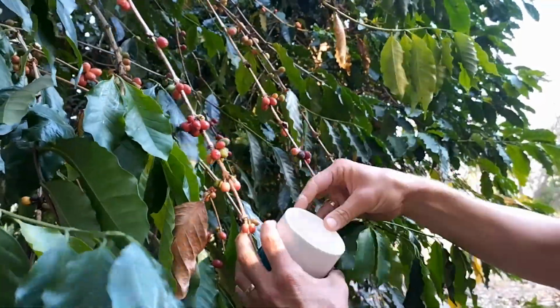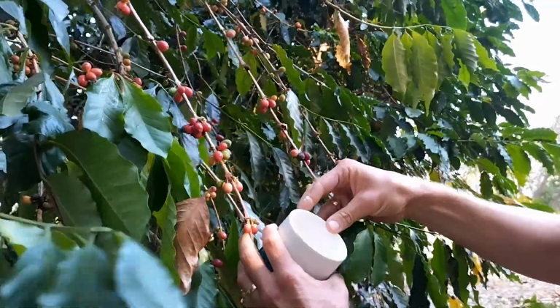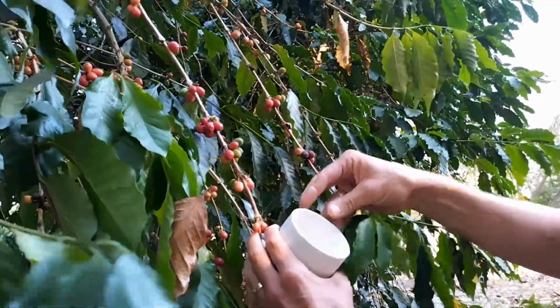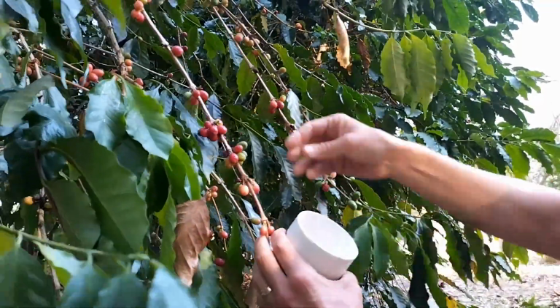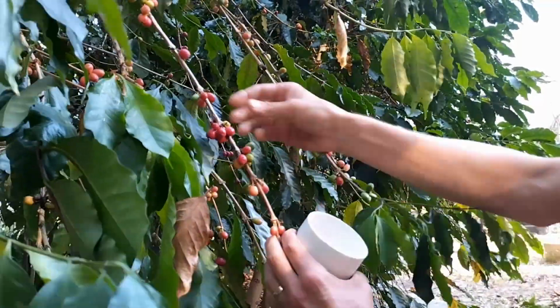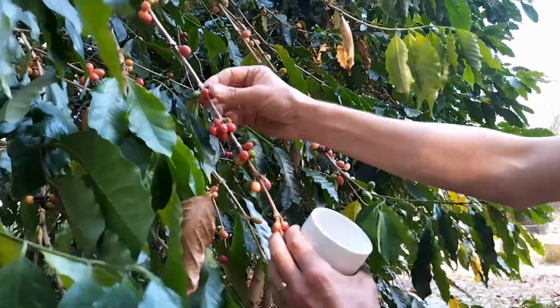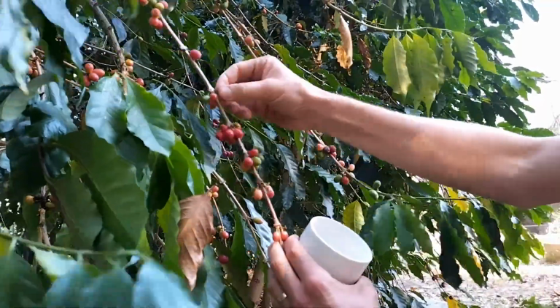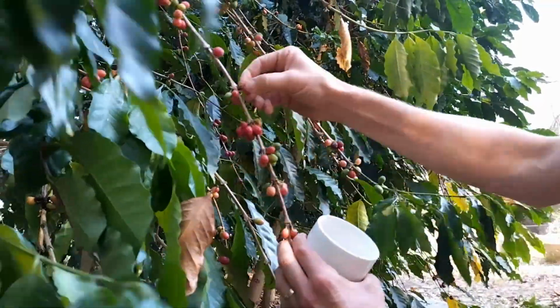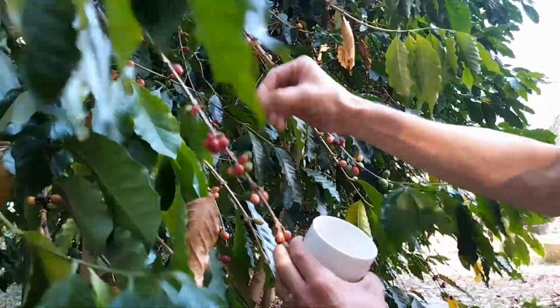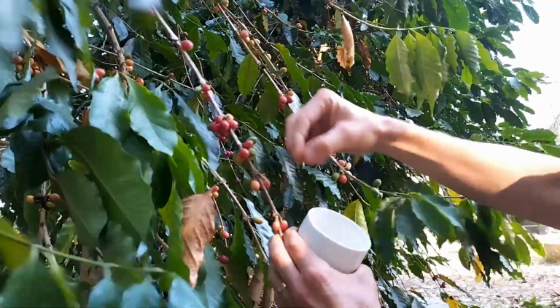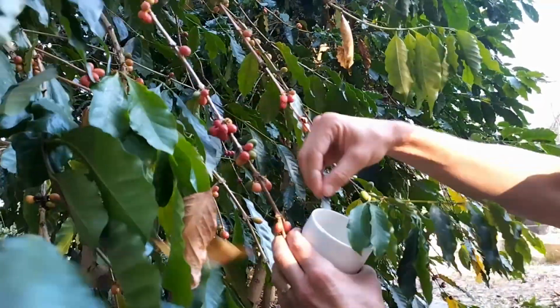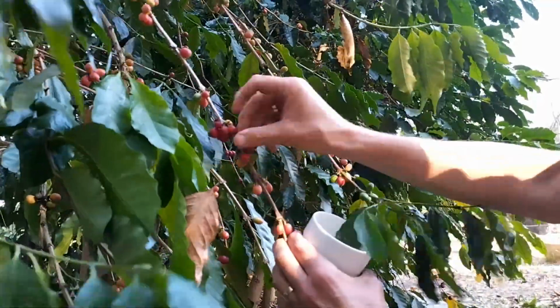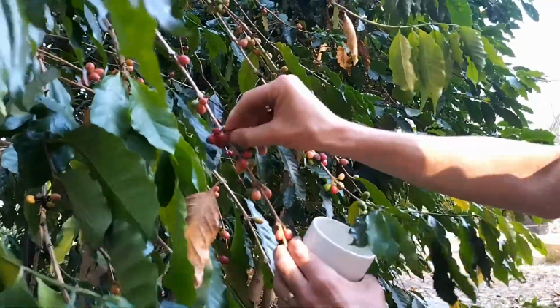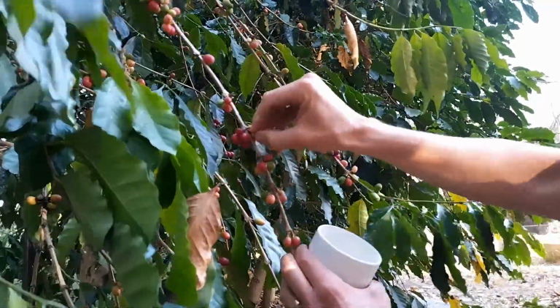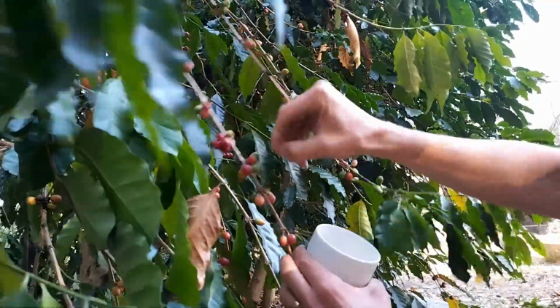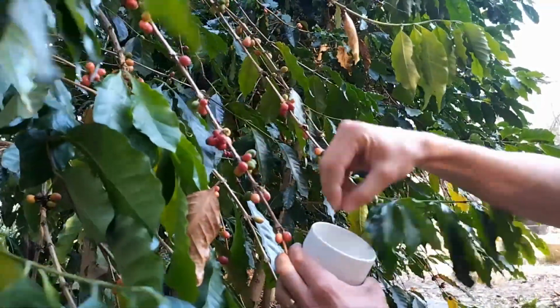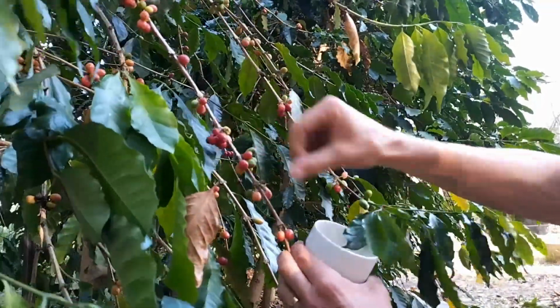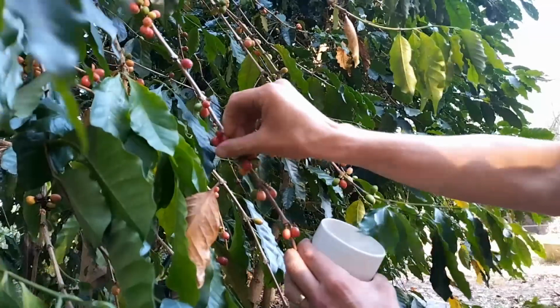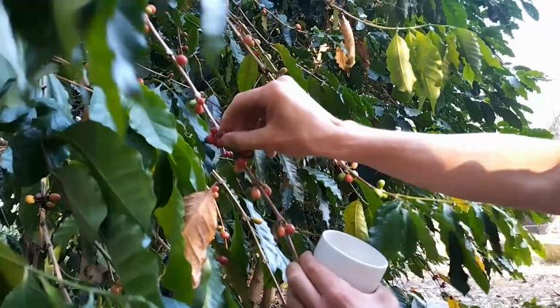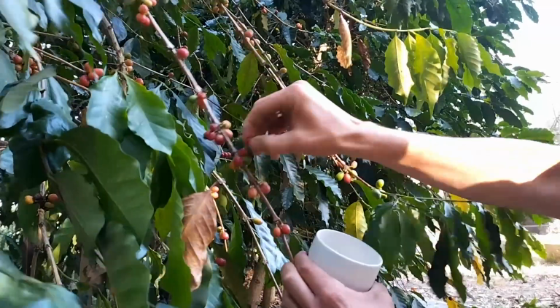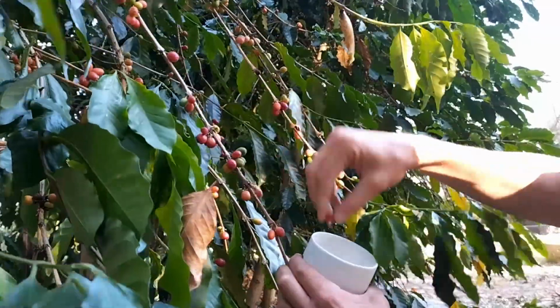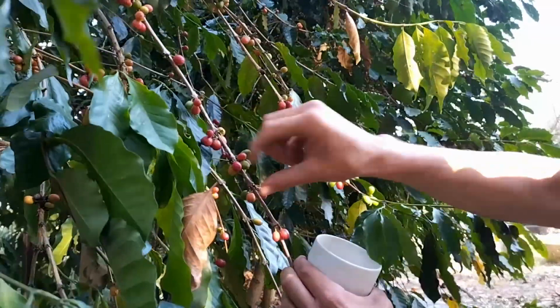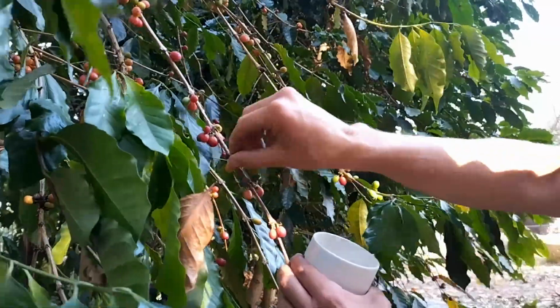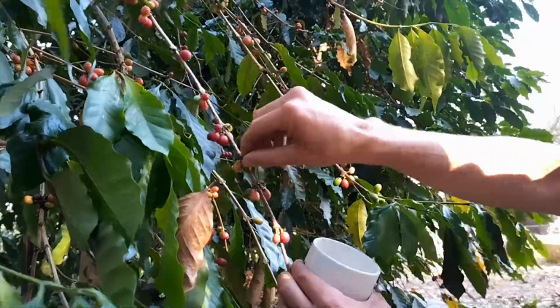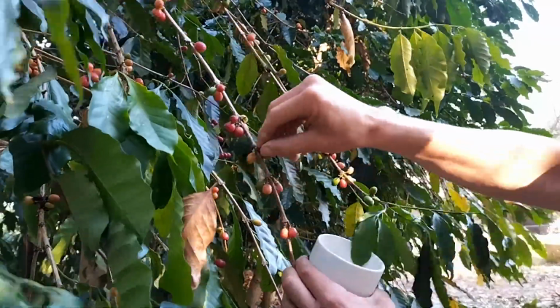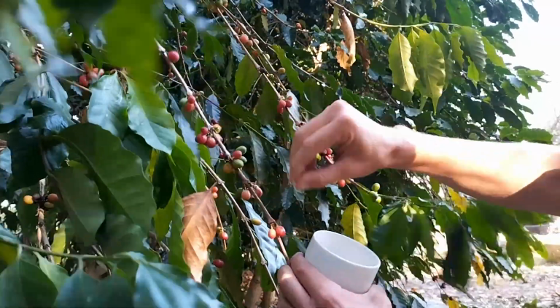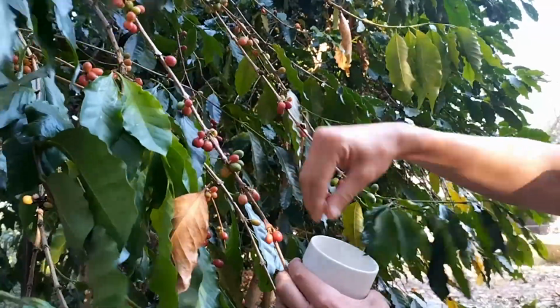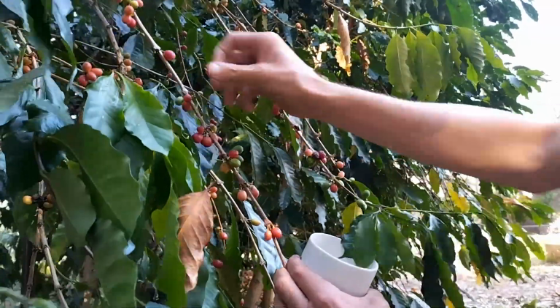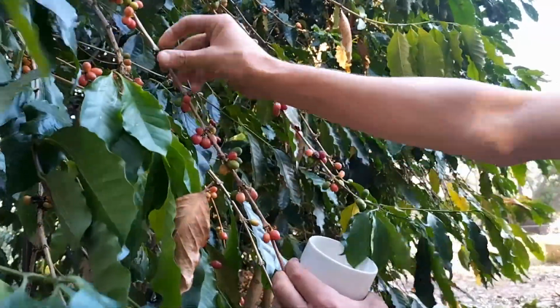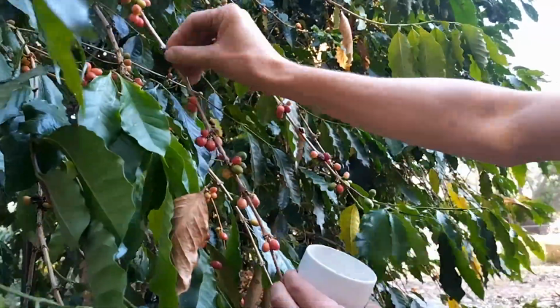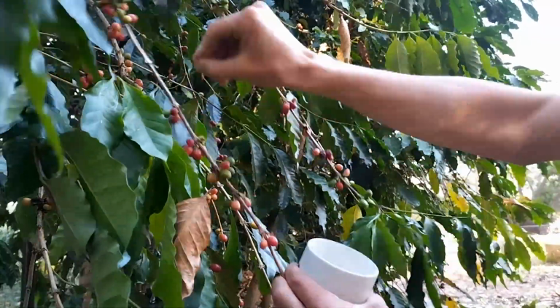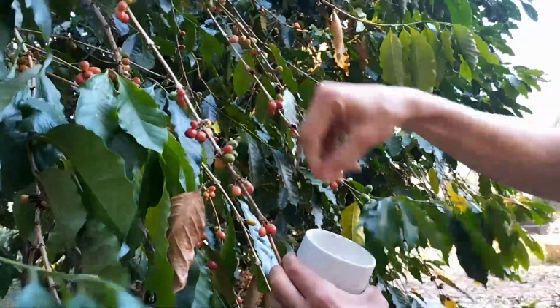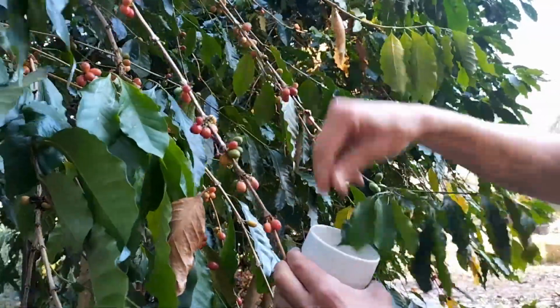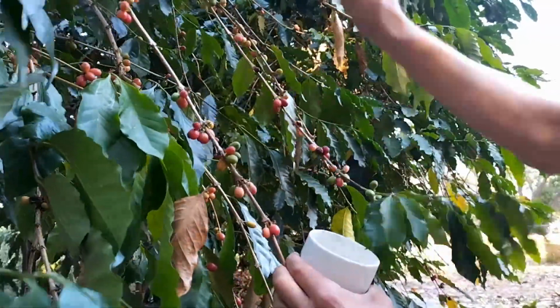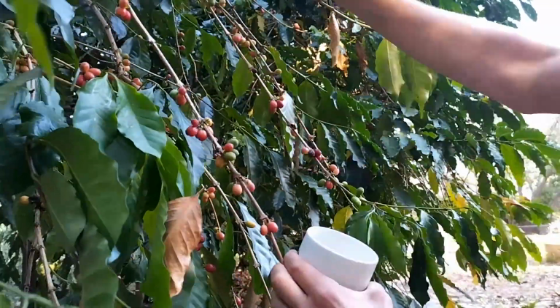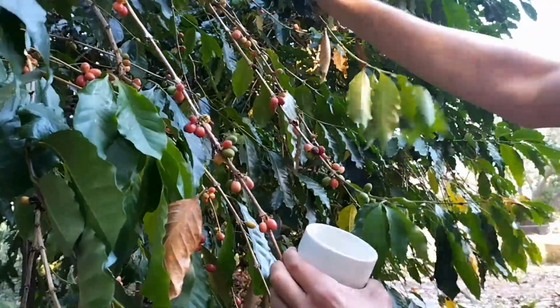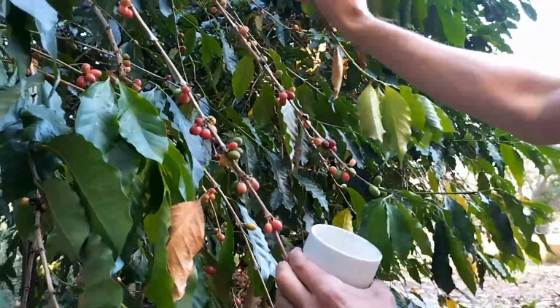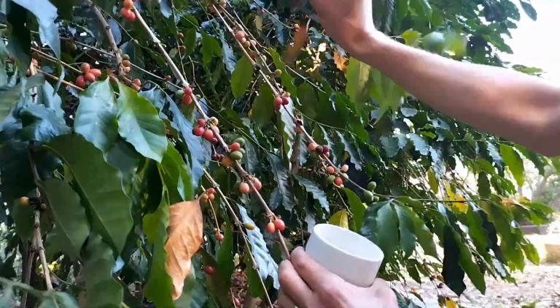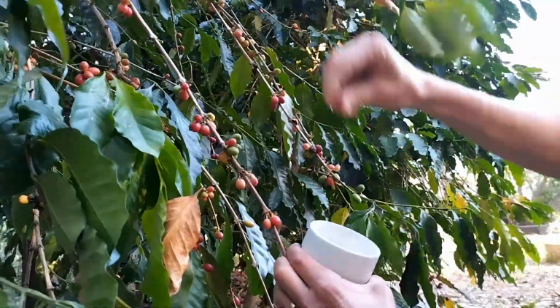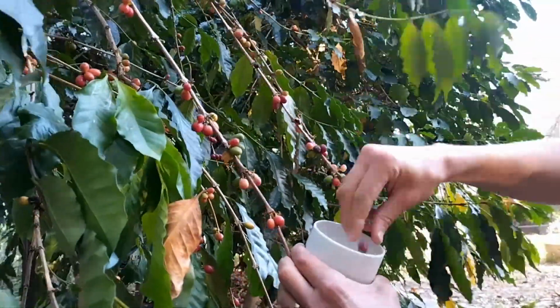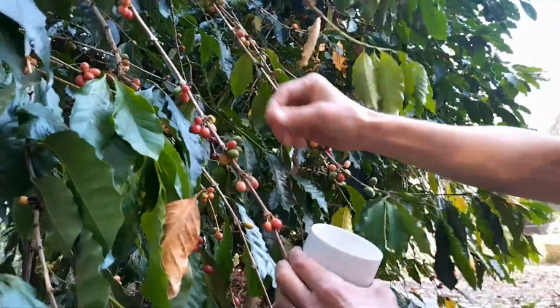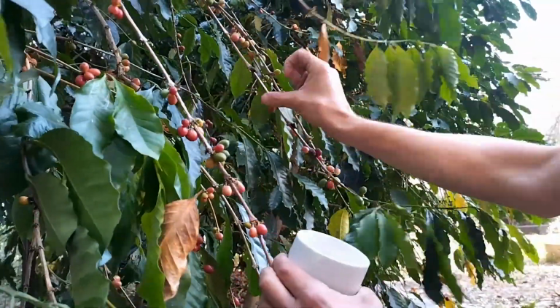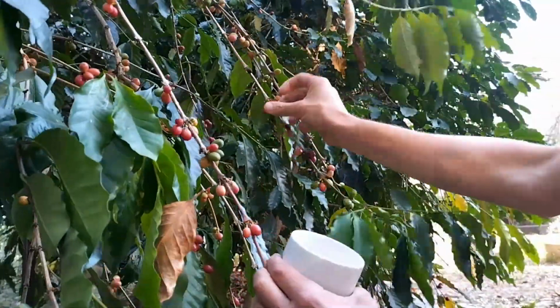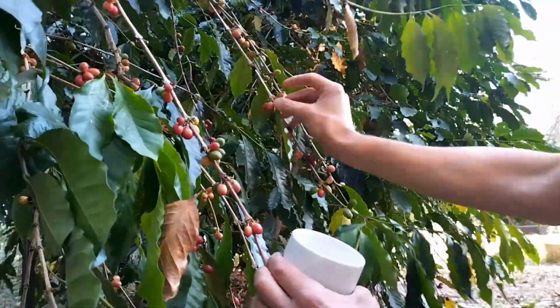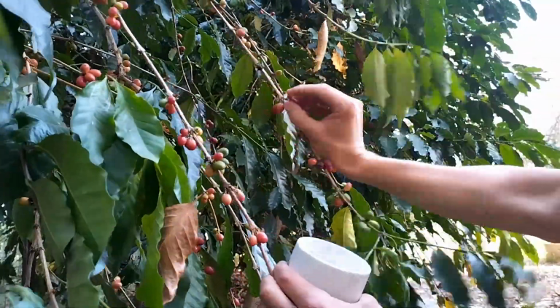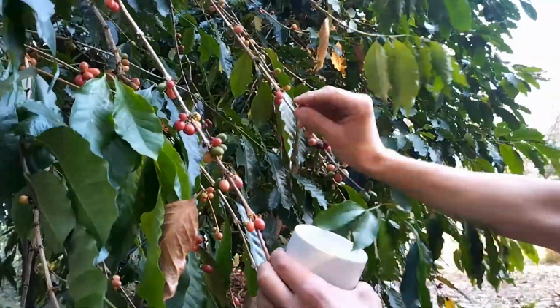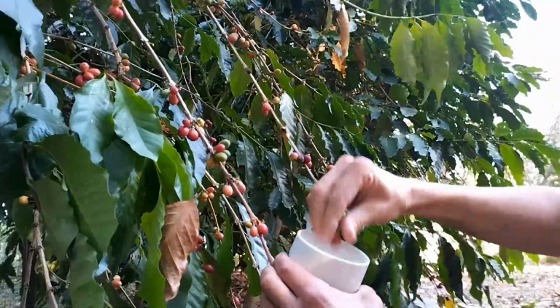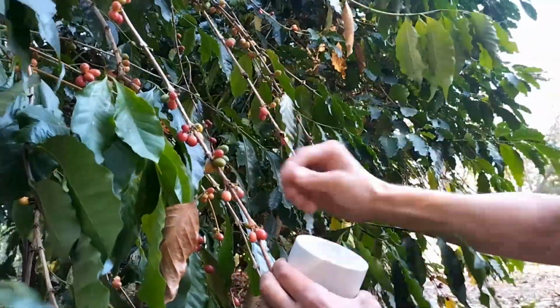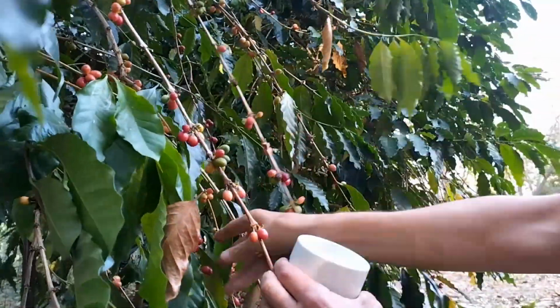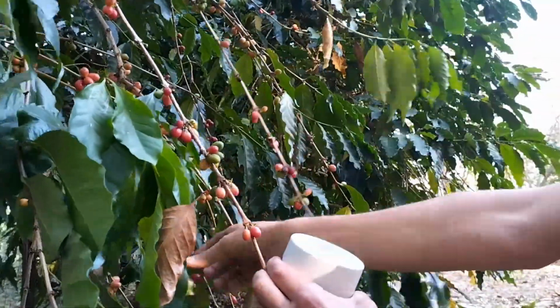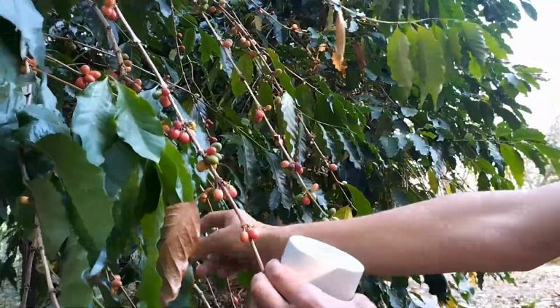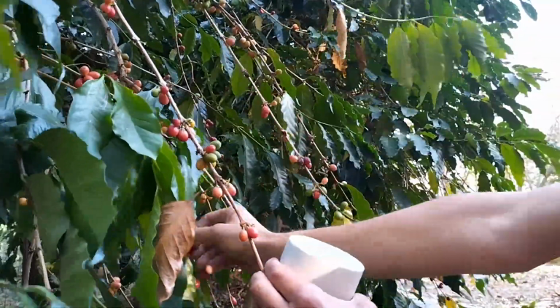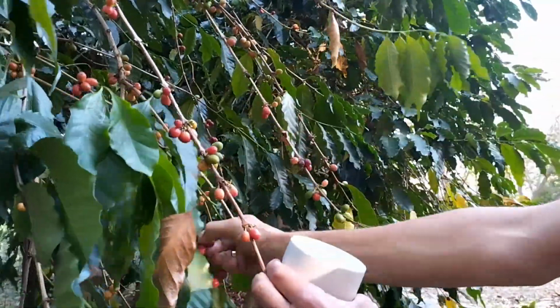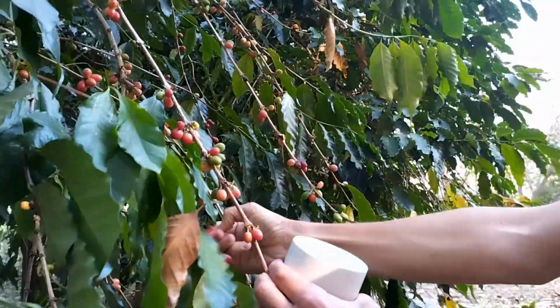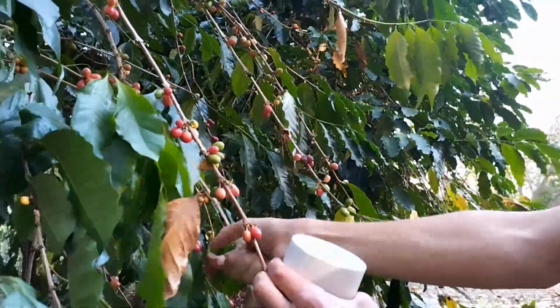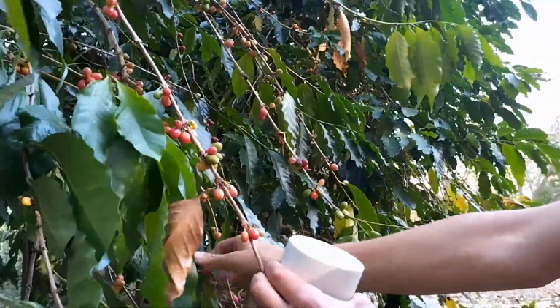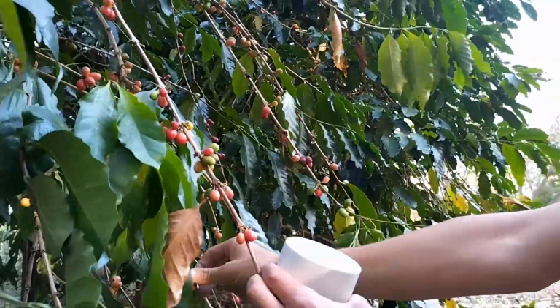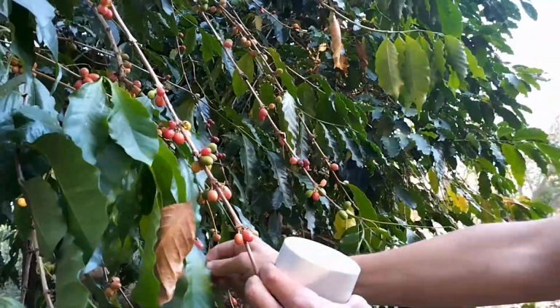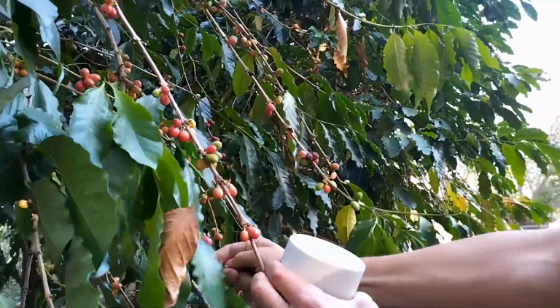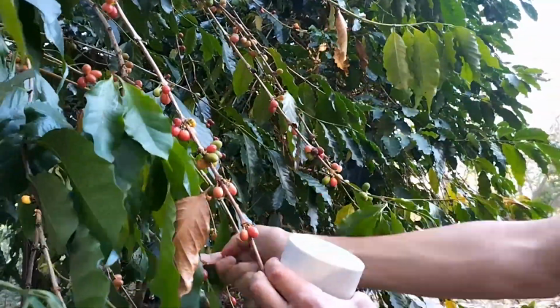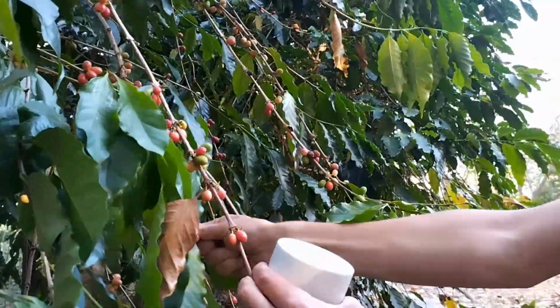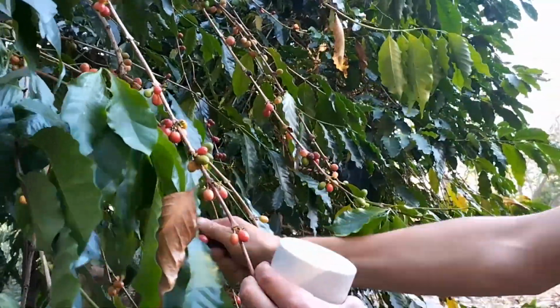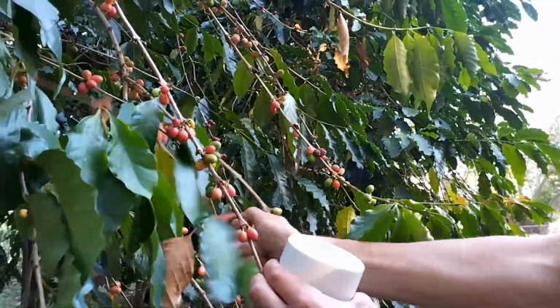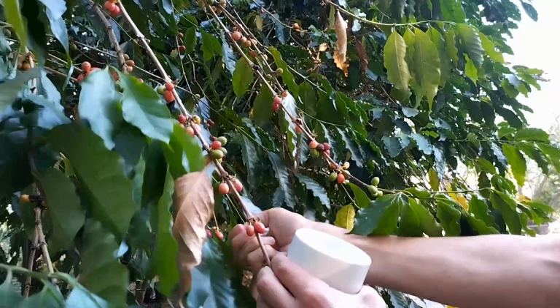Pick your berries when the whole branch is ripe or ripening, so you aren't left with sparse berry coverage like this. These bushes have already been harvested.